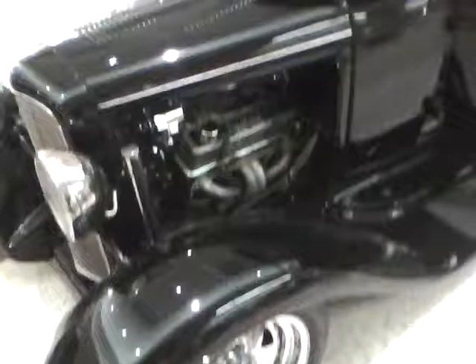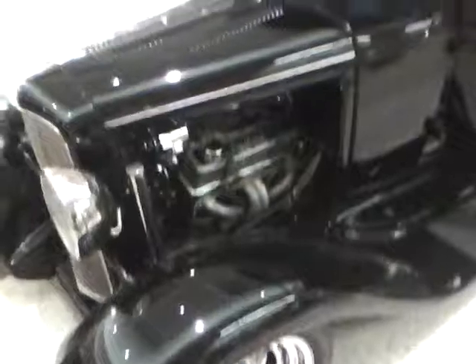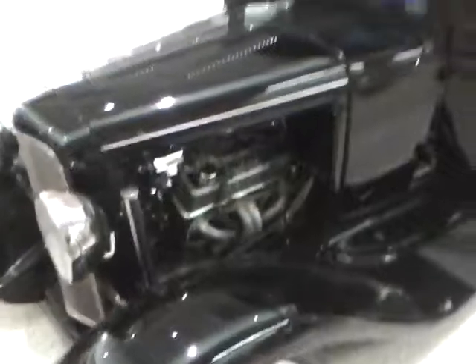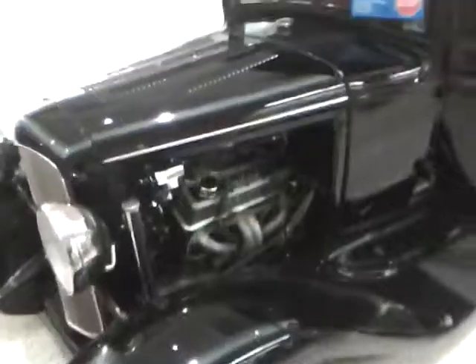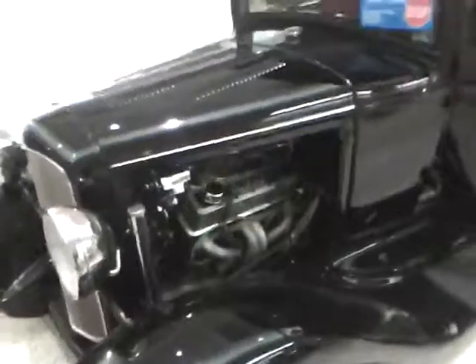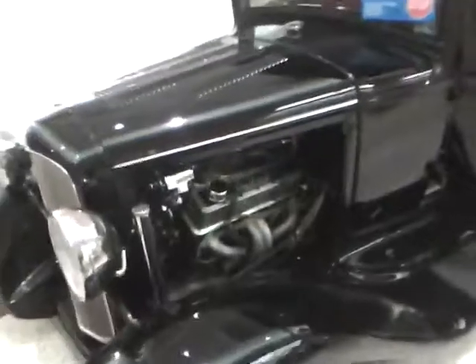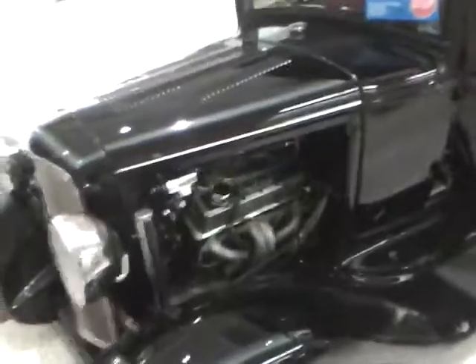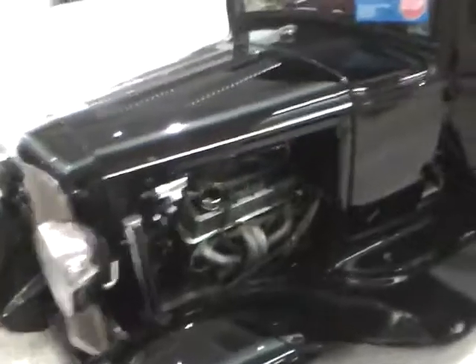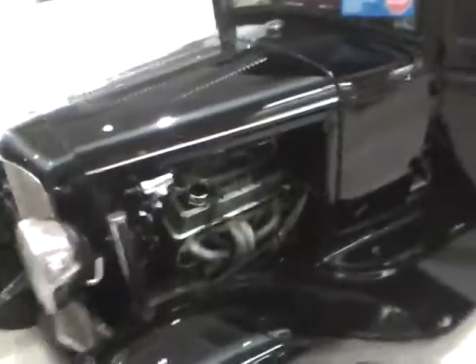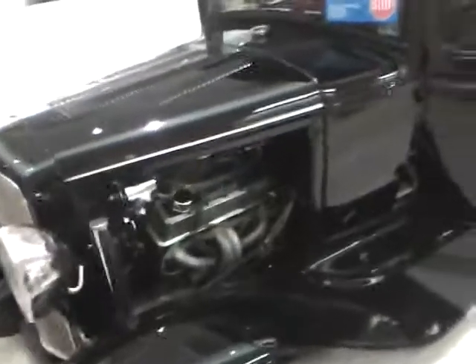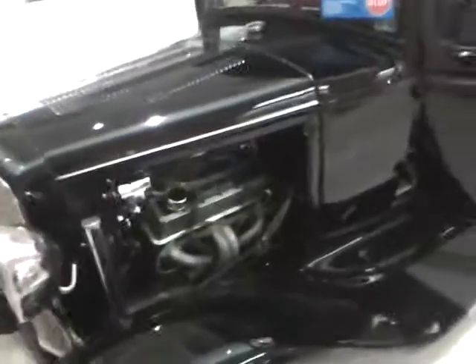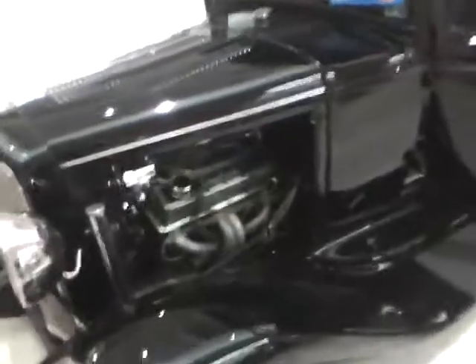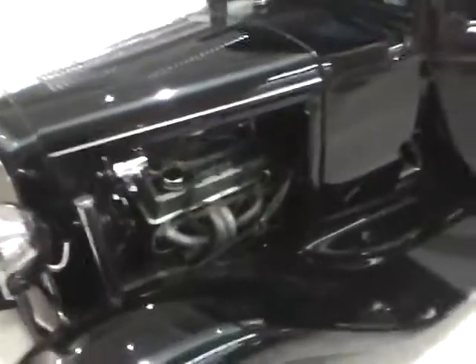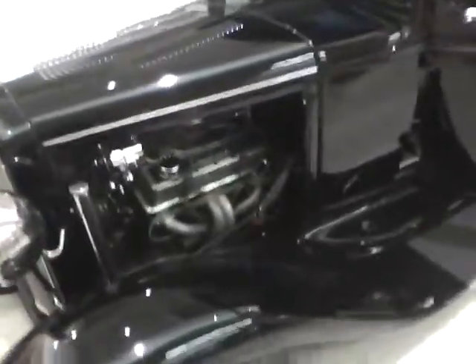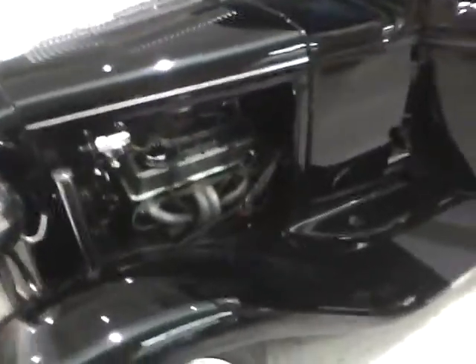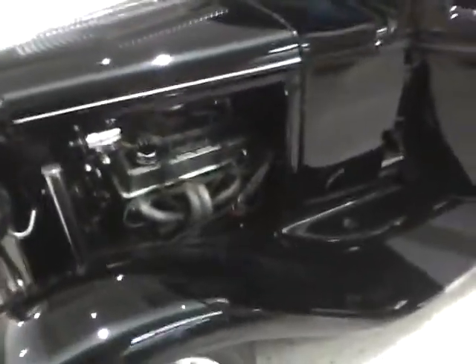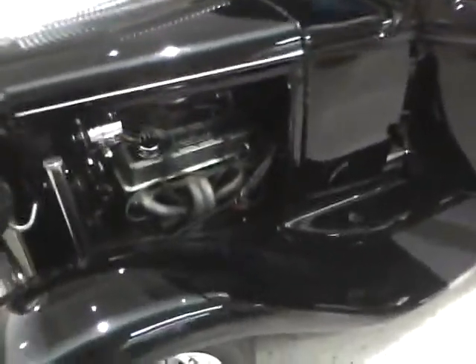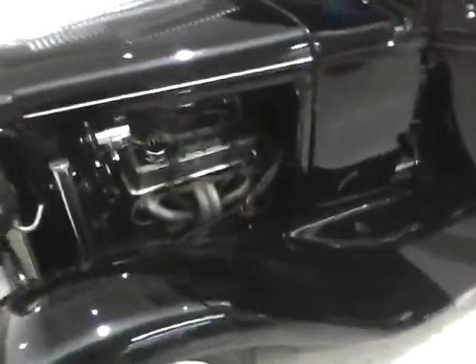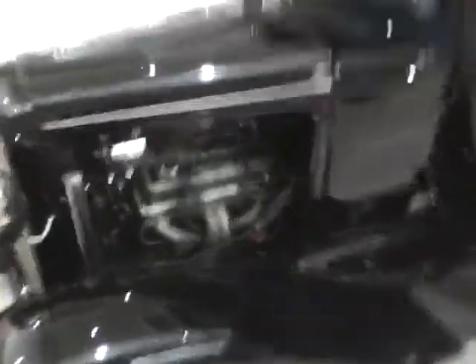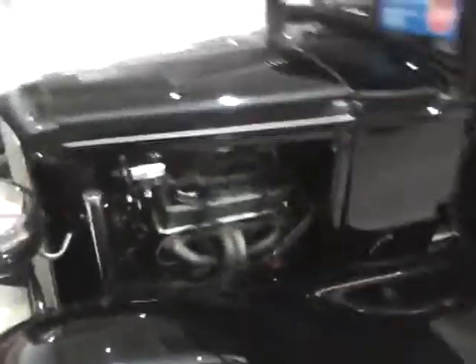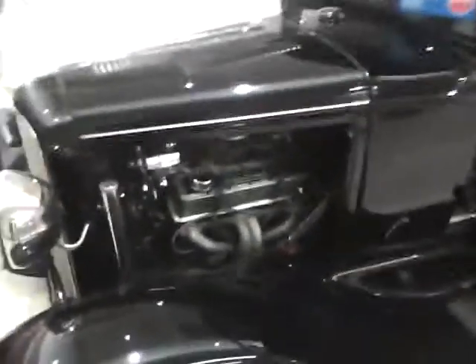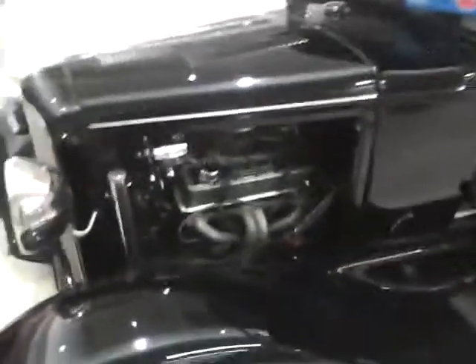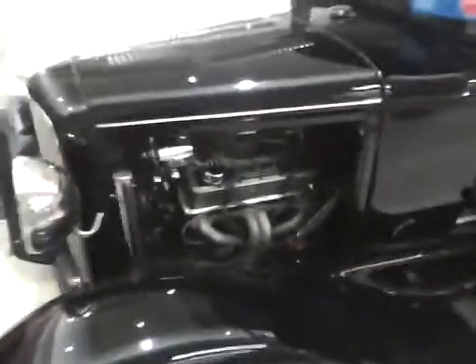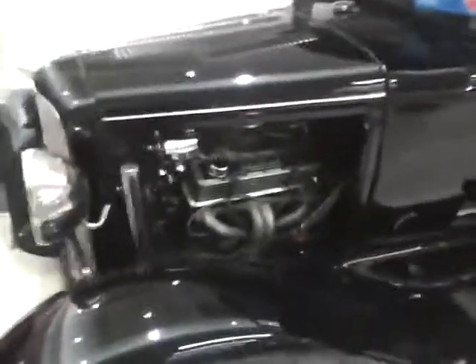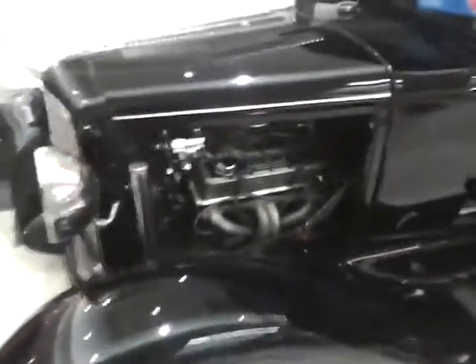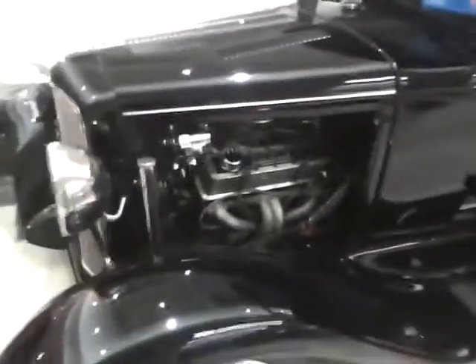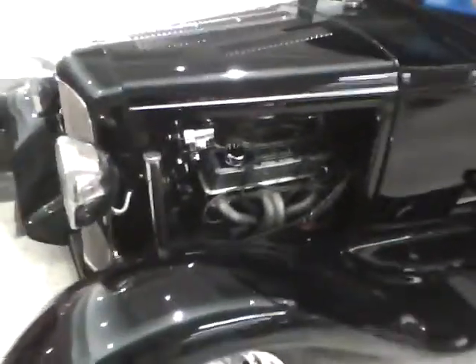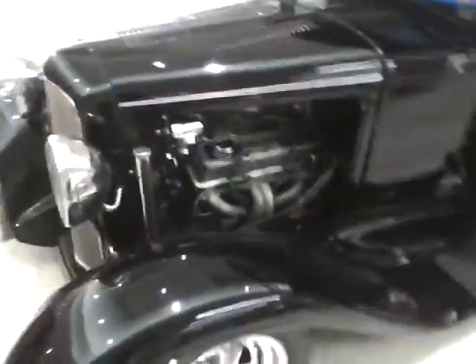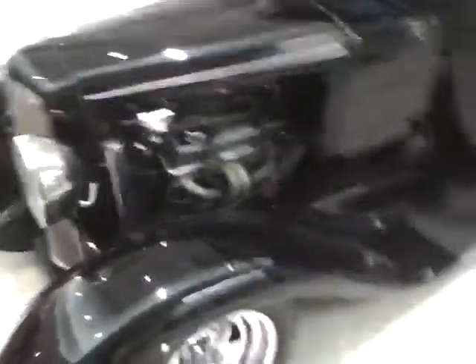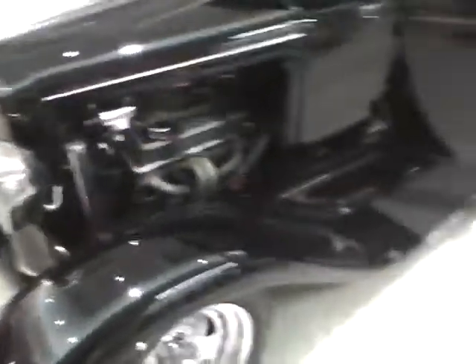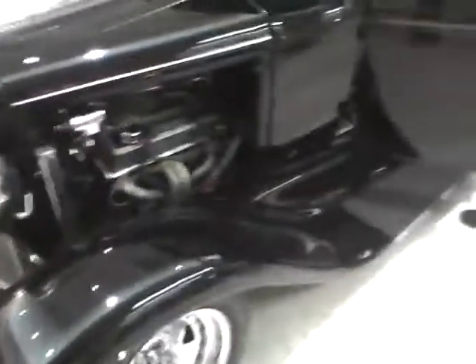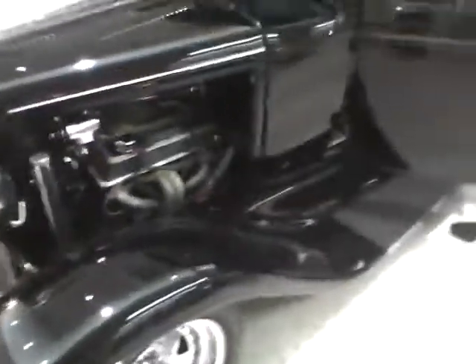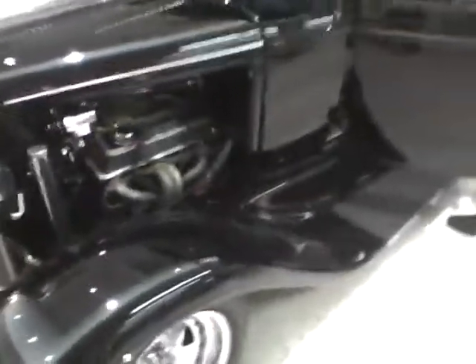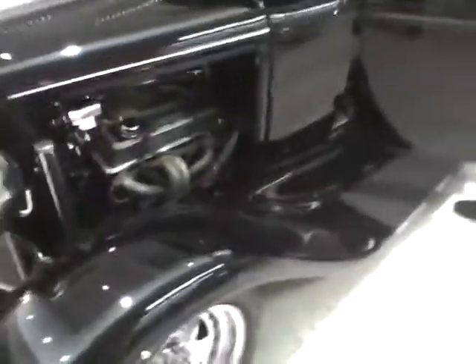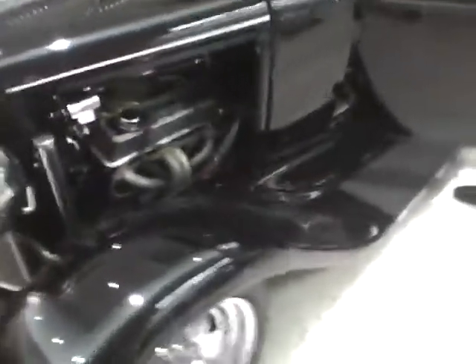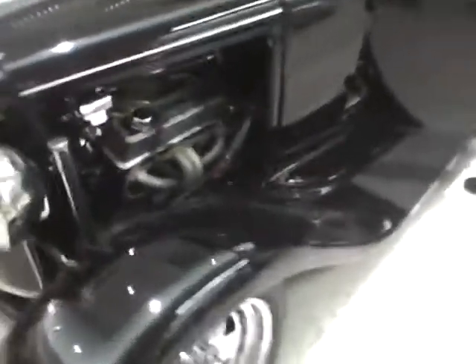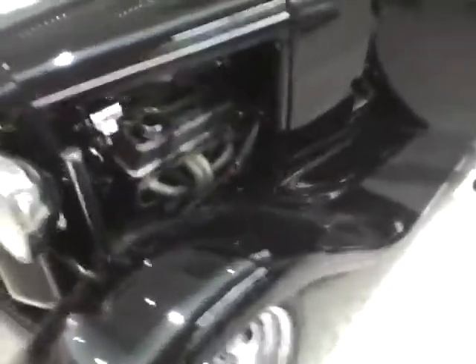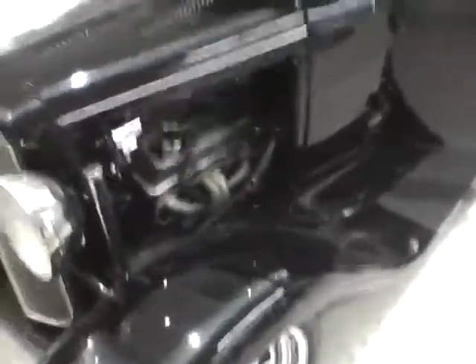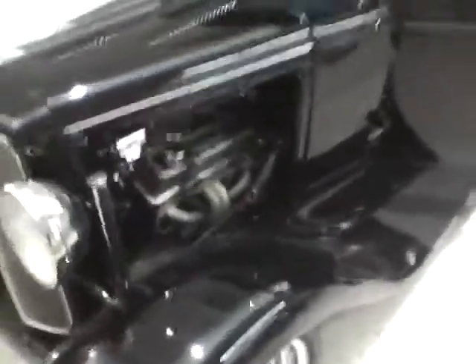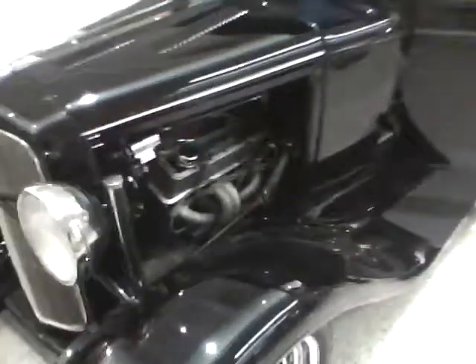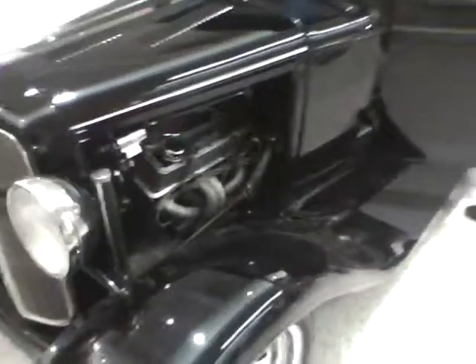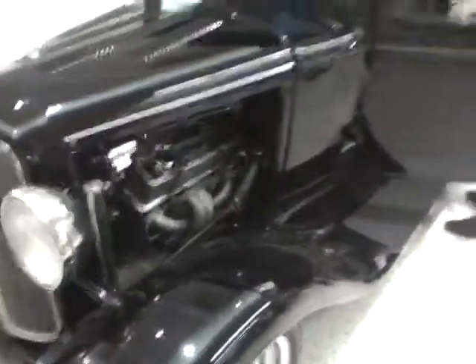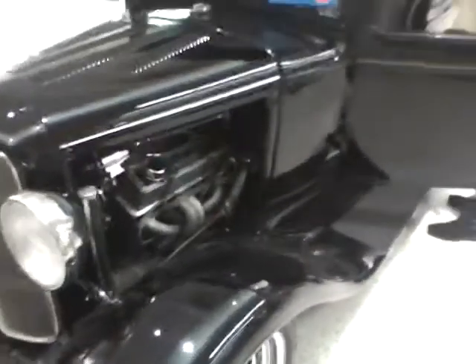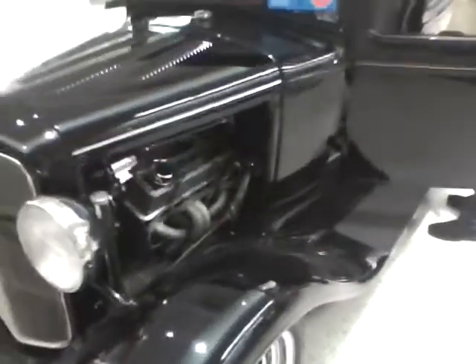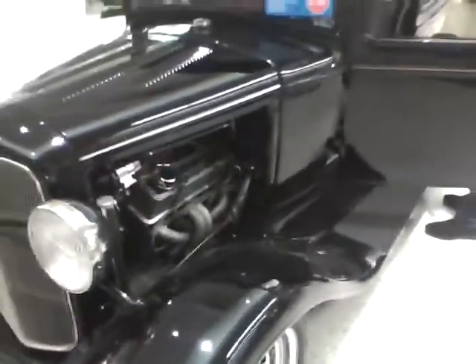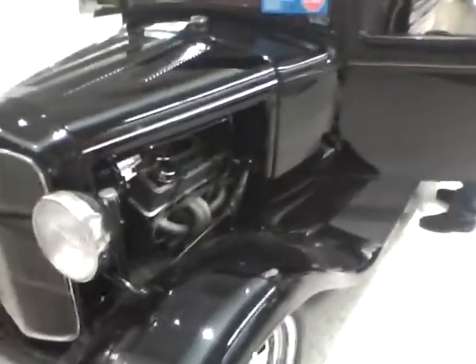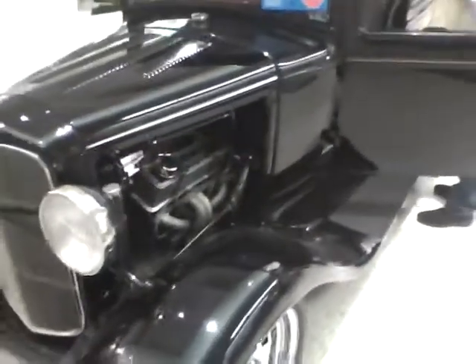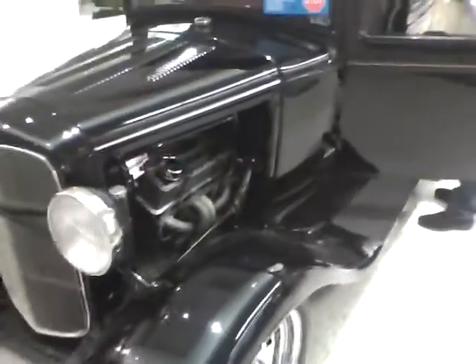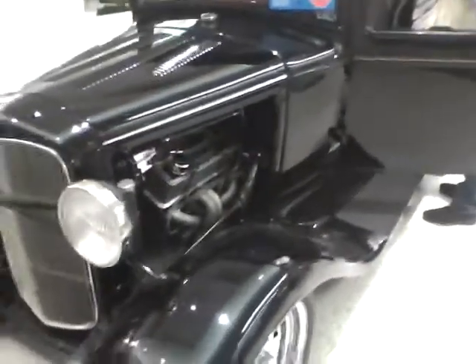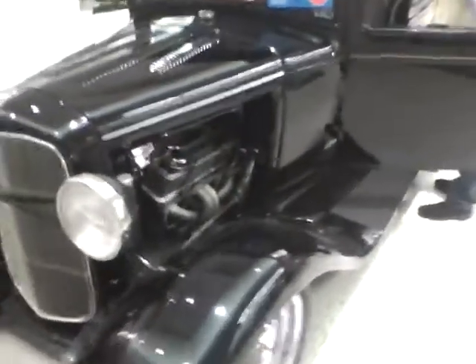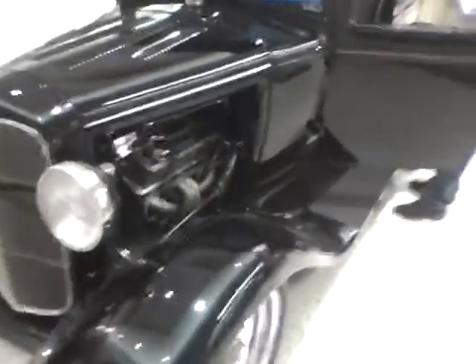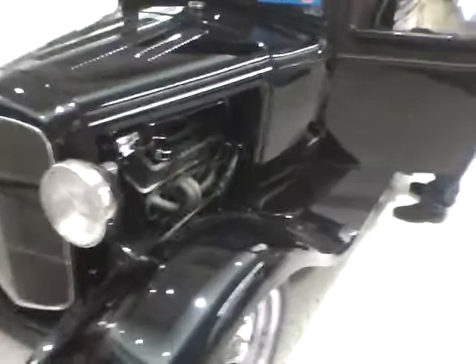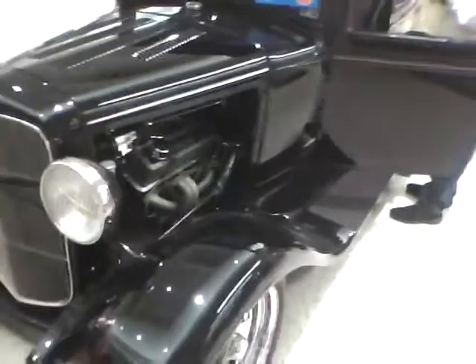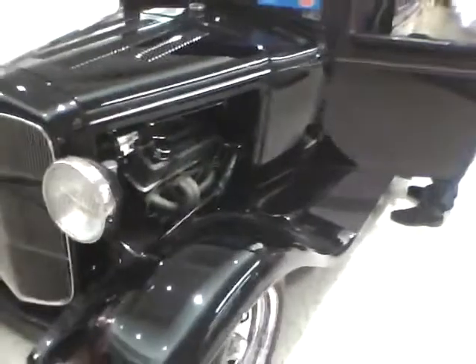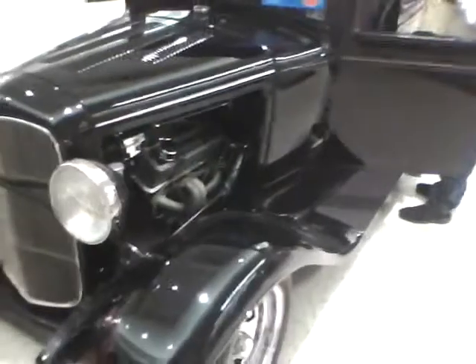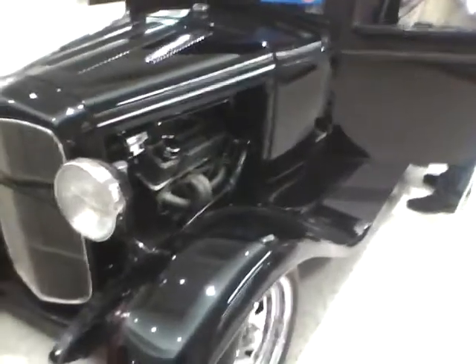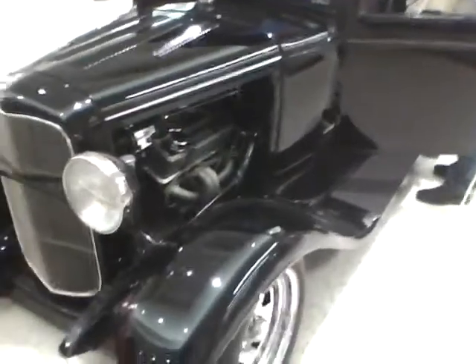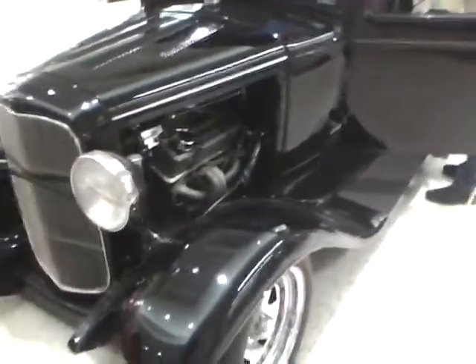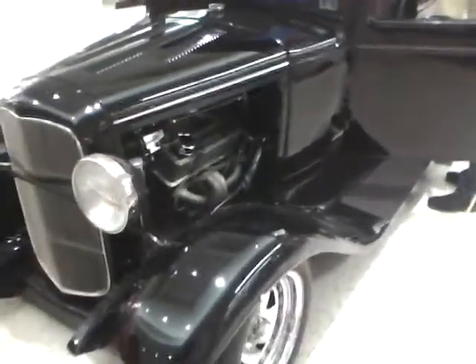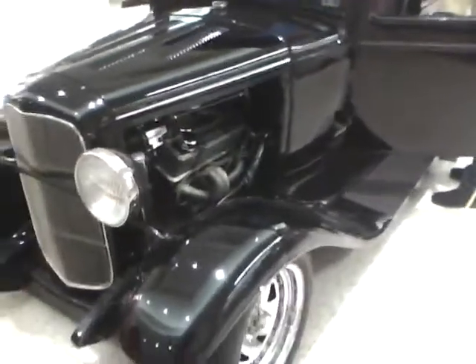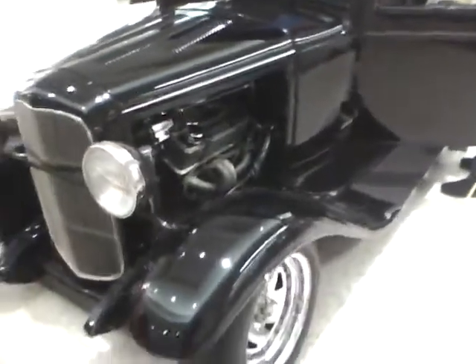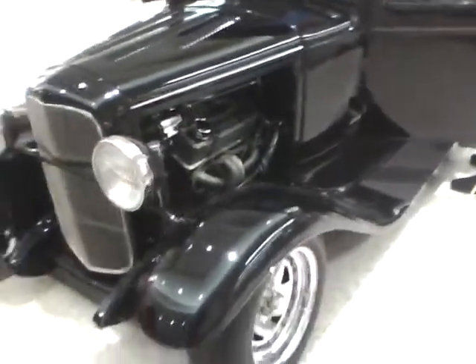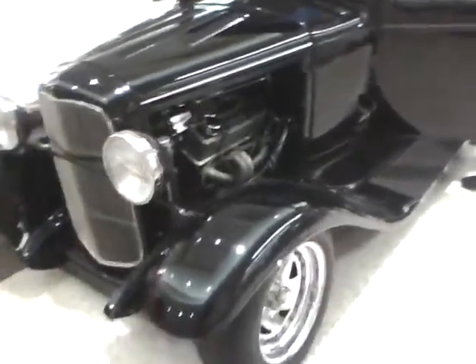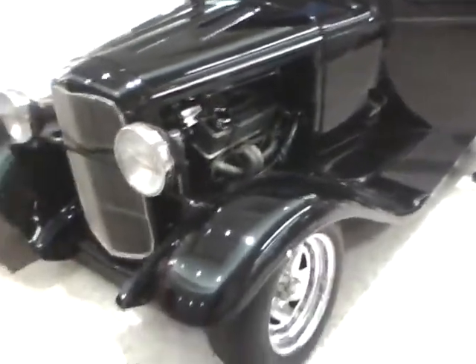All right, we're back. You know this Ford that you saw earlier? We got the exact year — 1931 Ford.